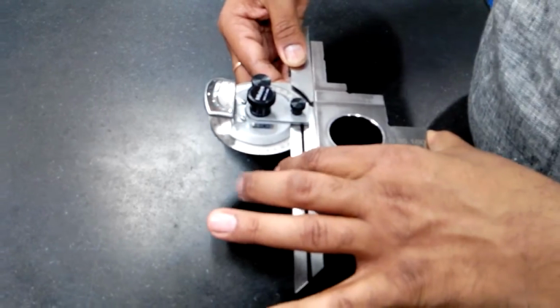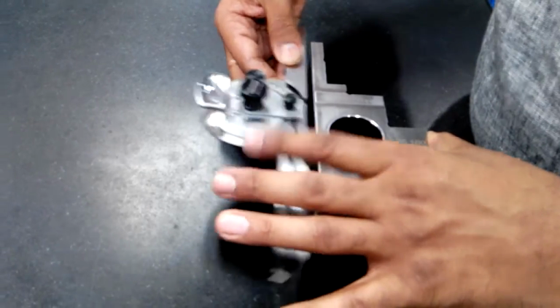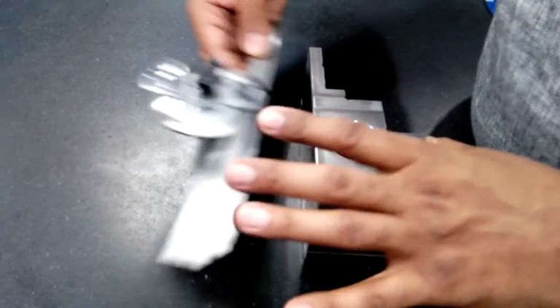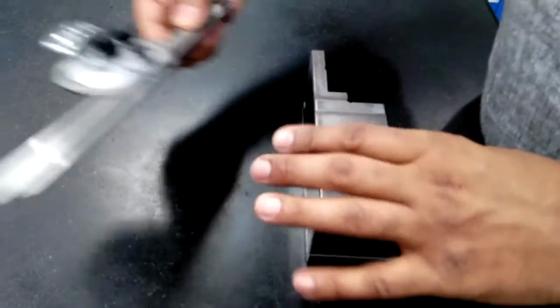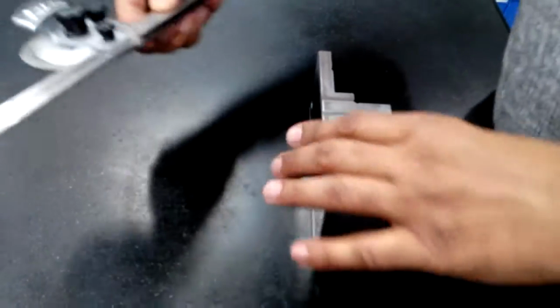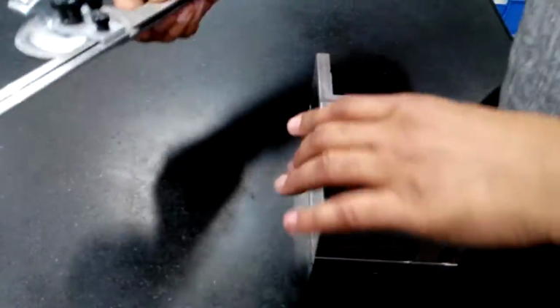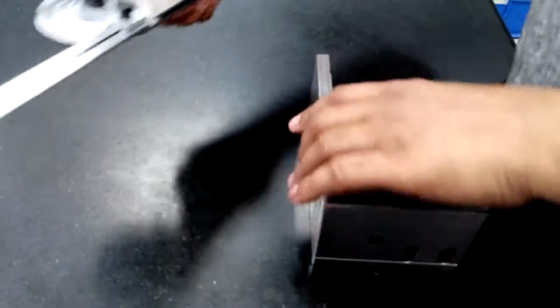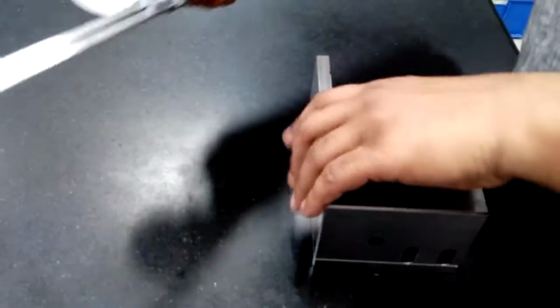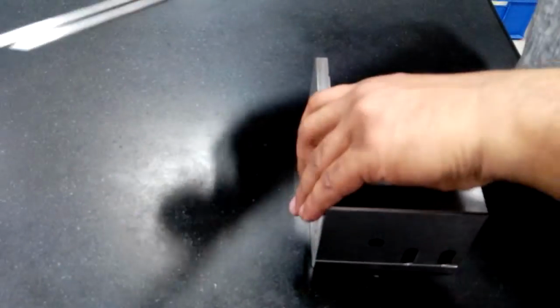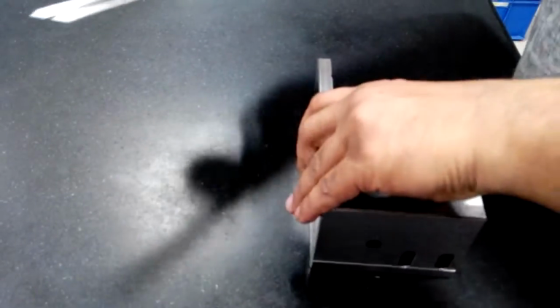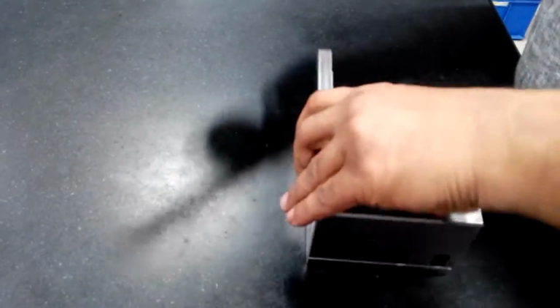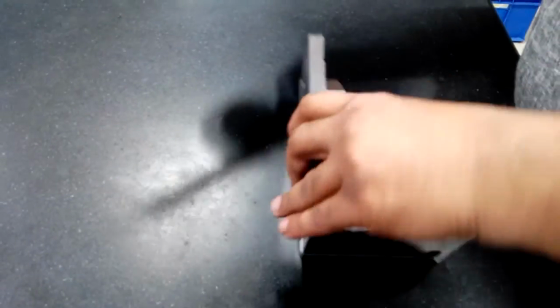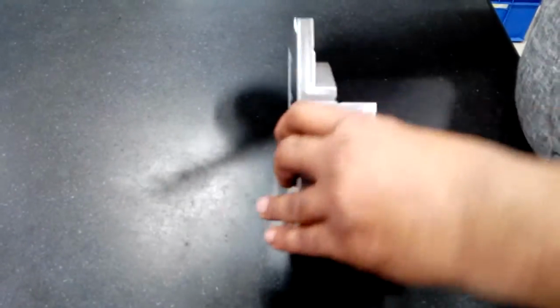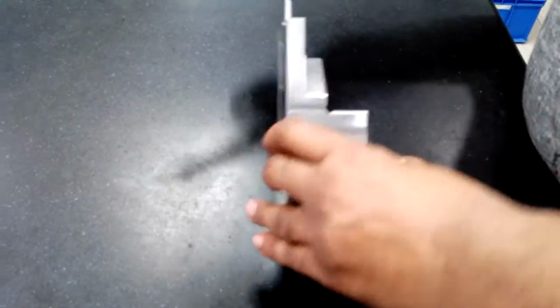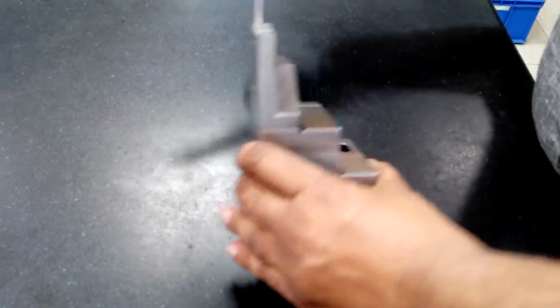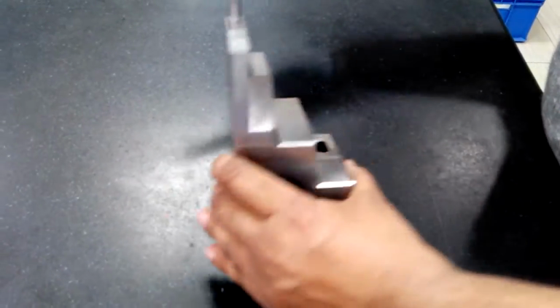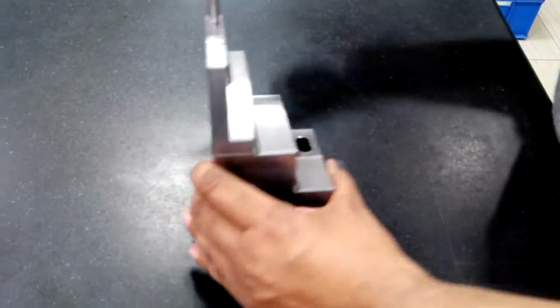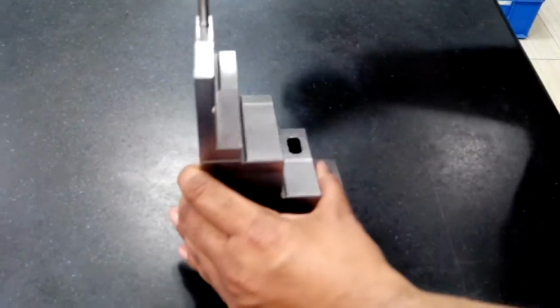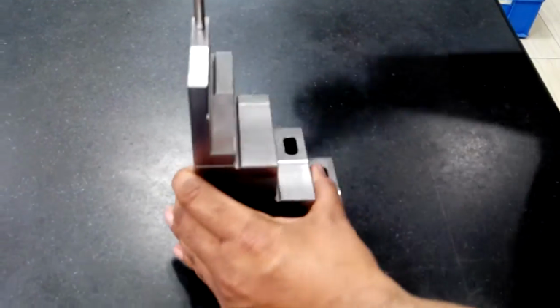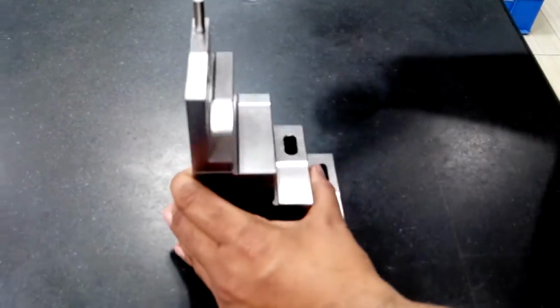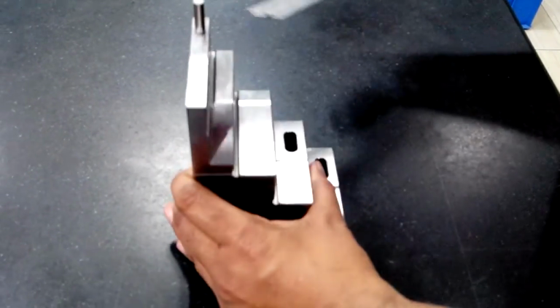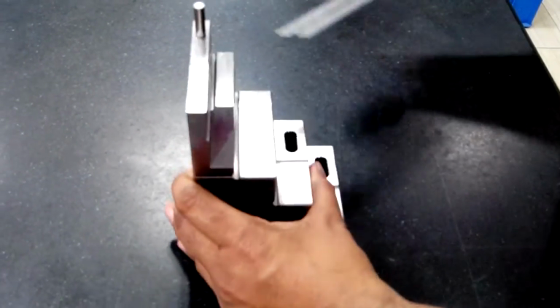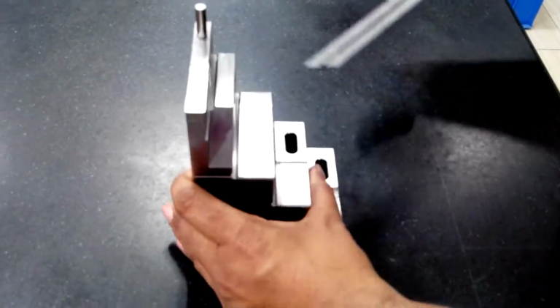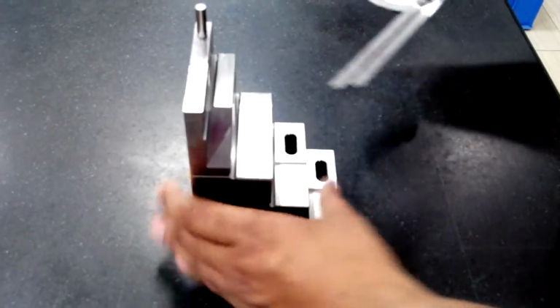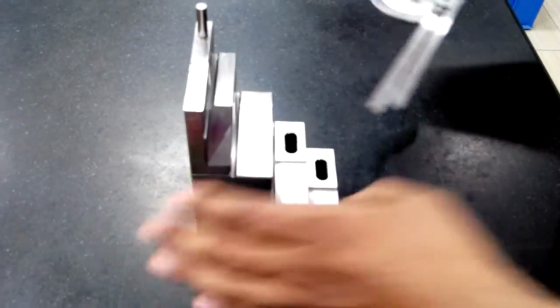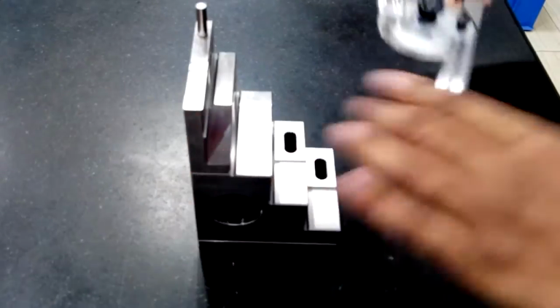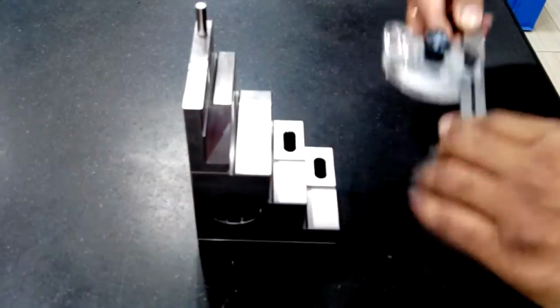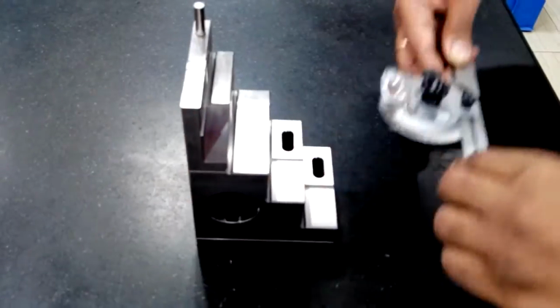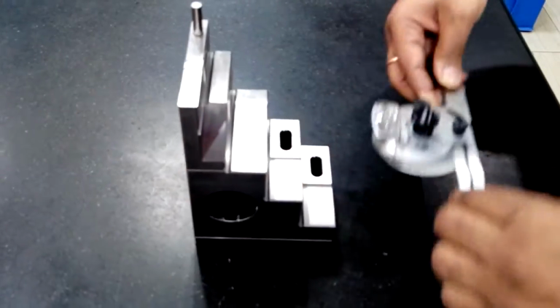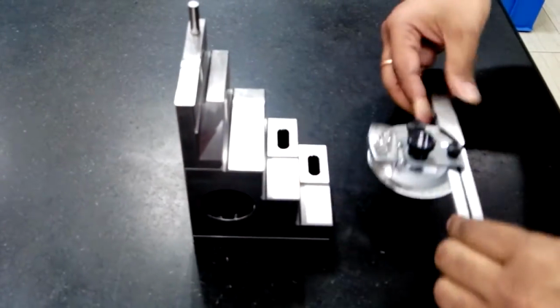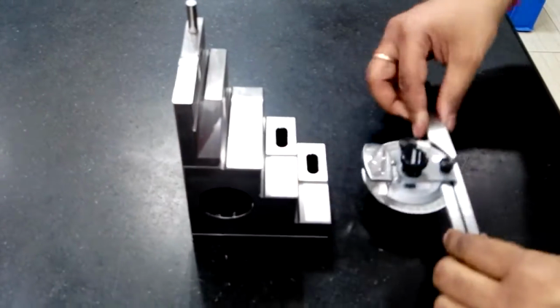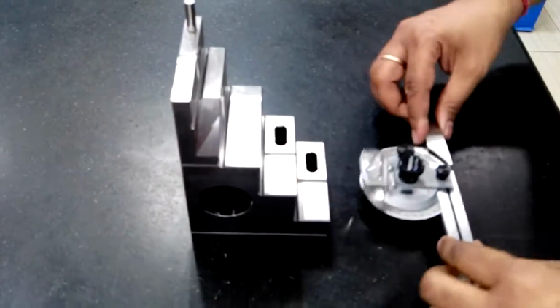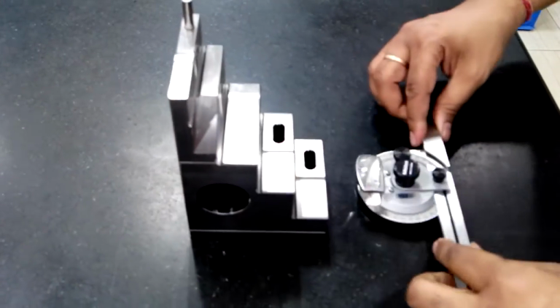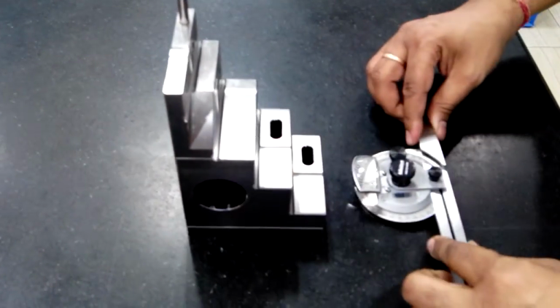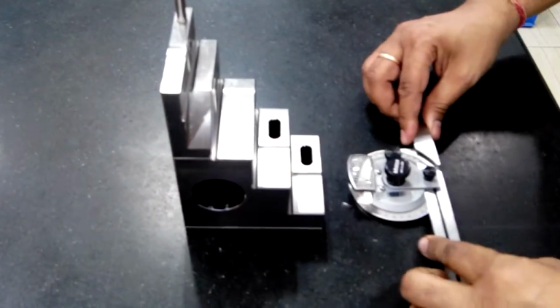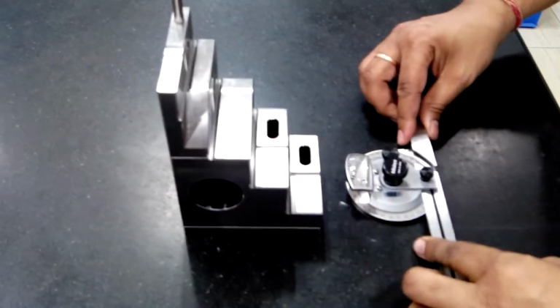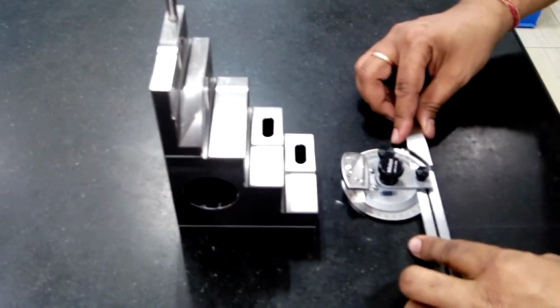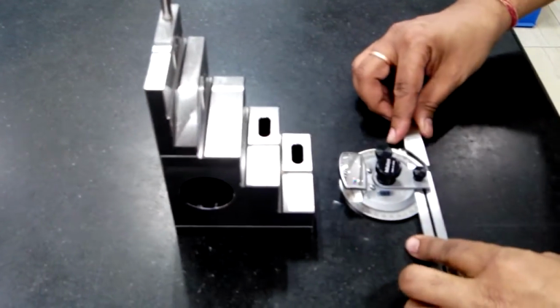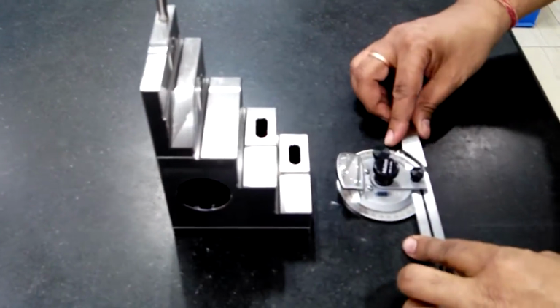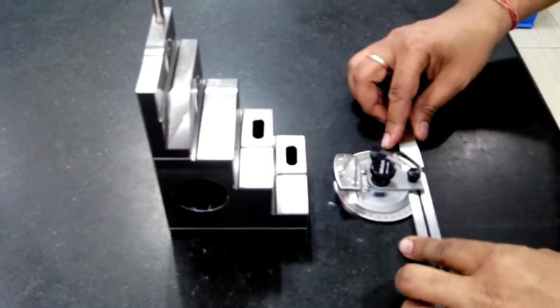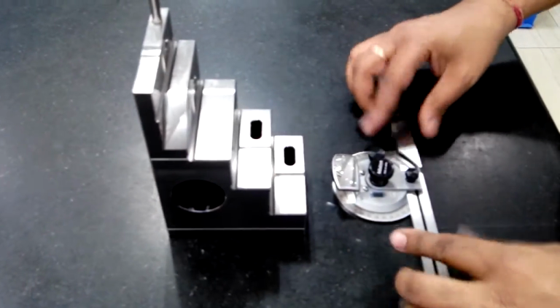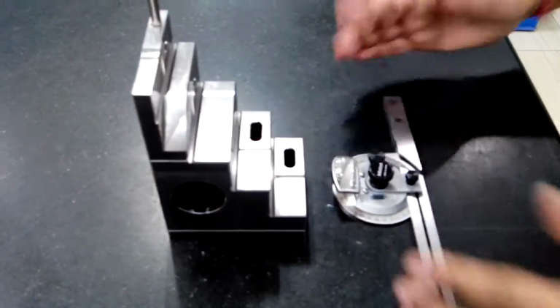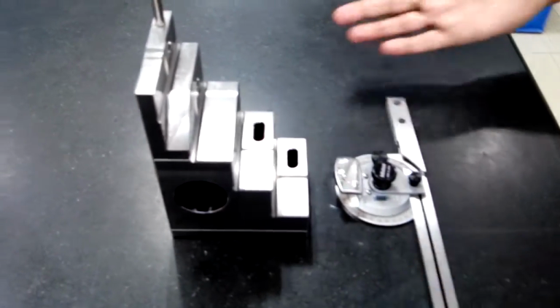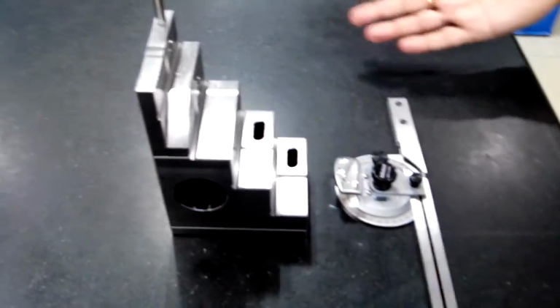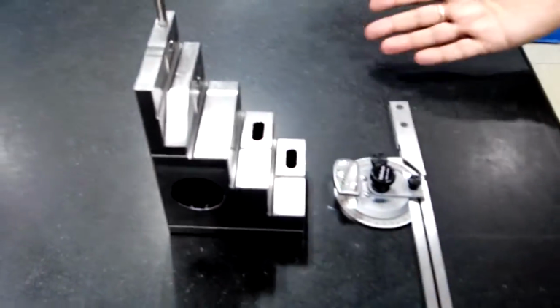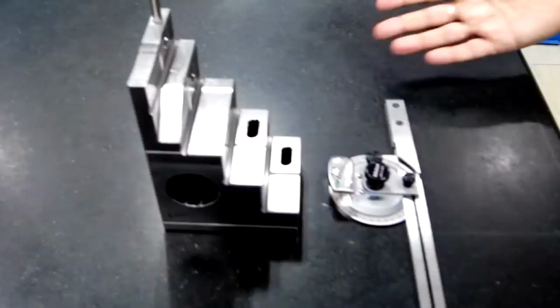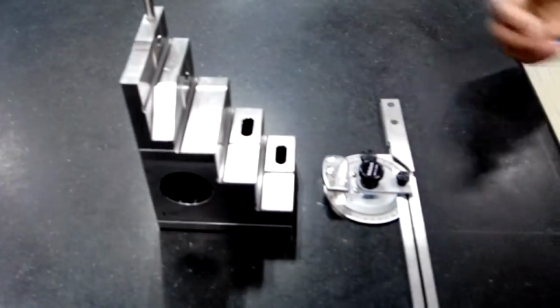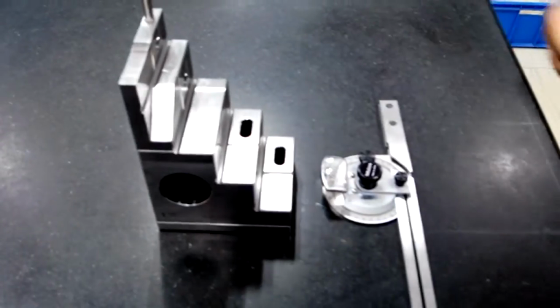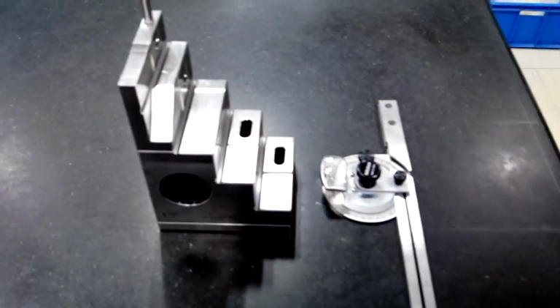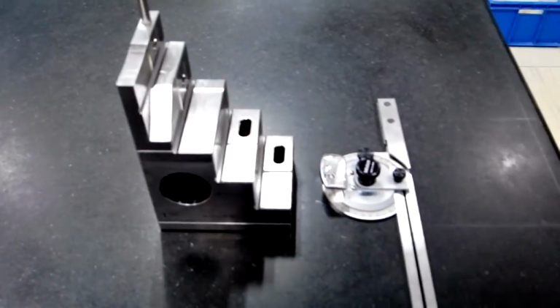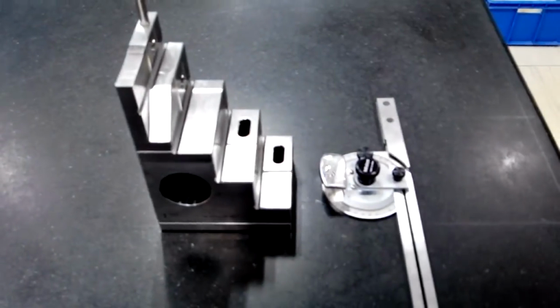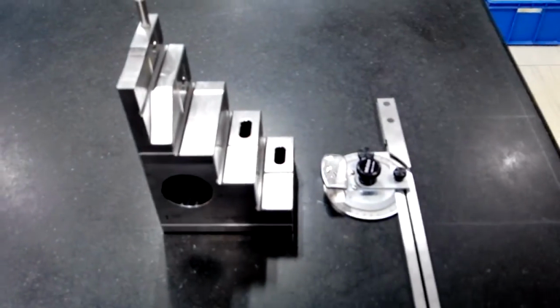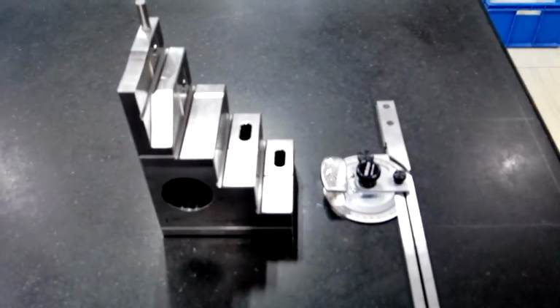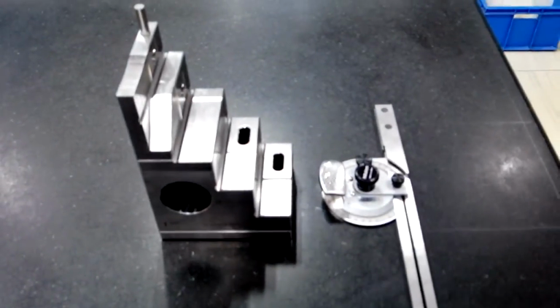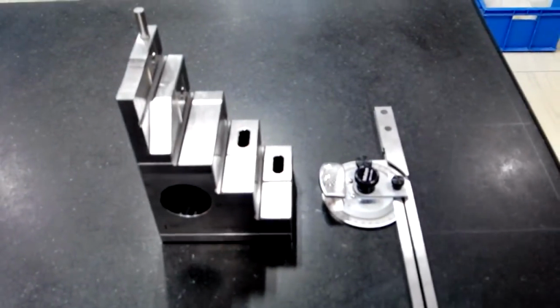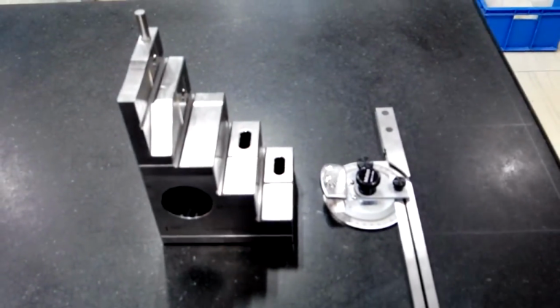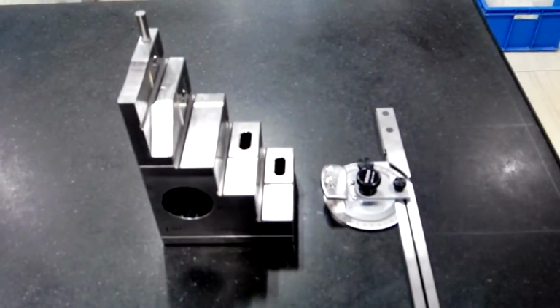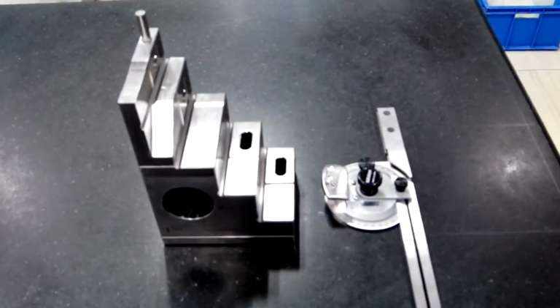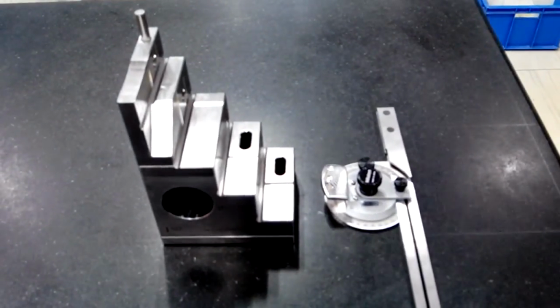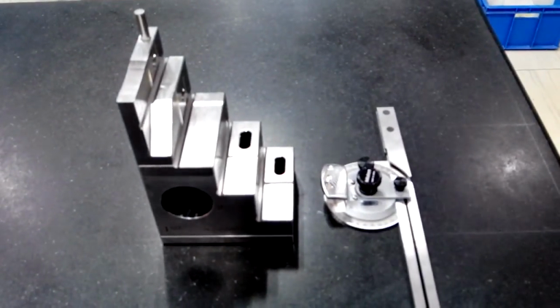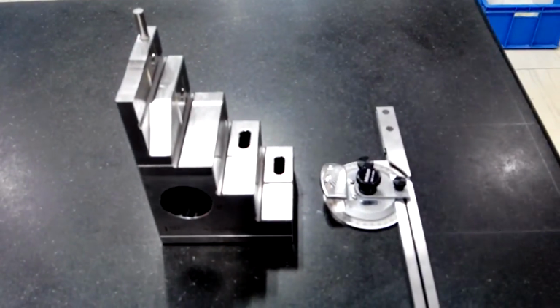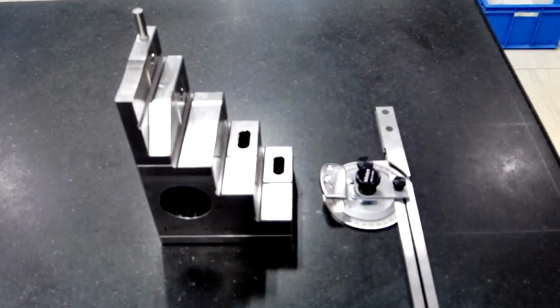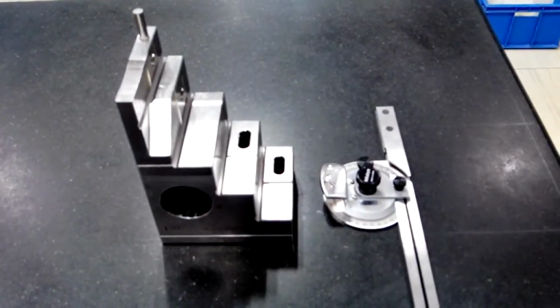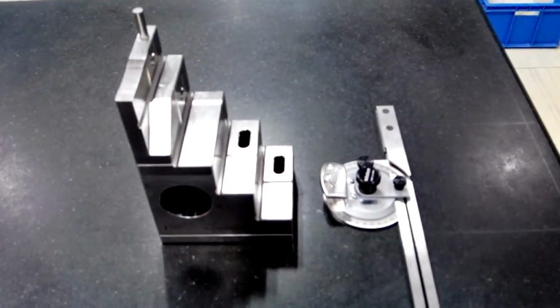So, this is the verification process of the bevel protector complete.